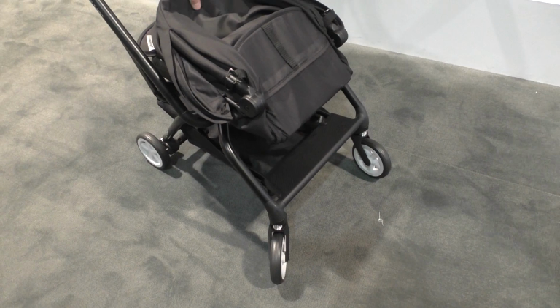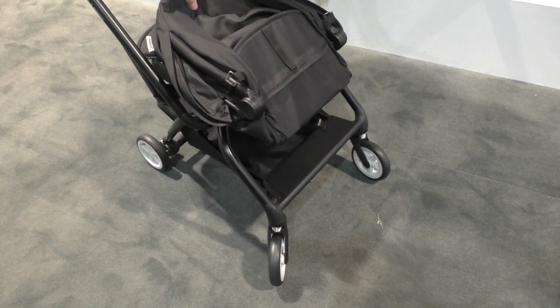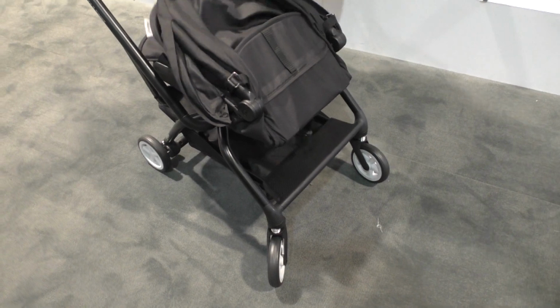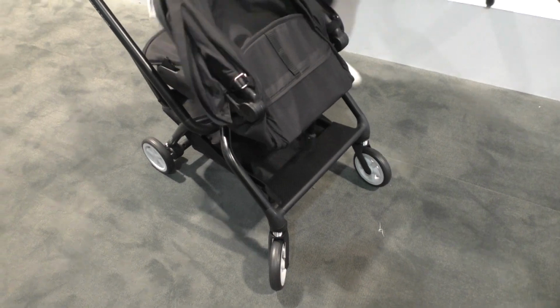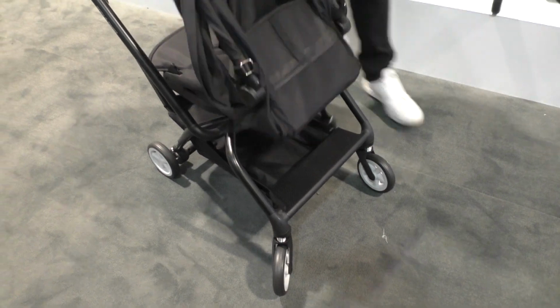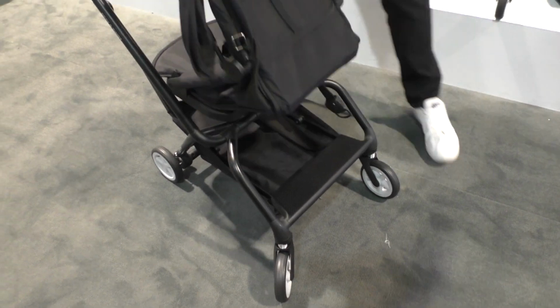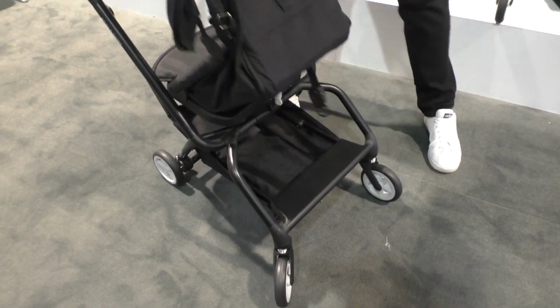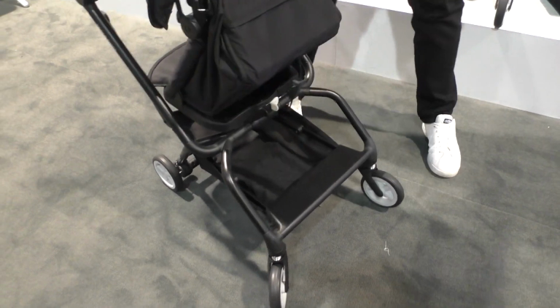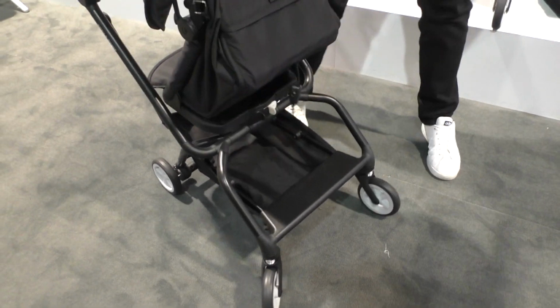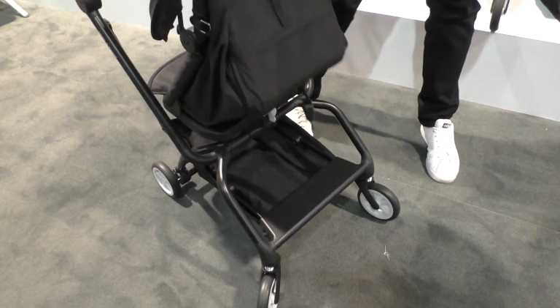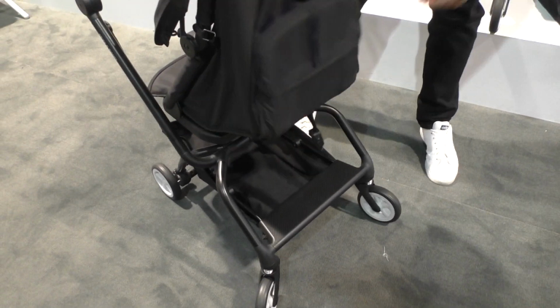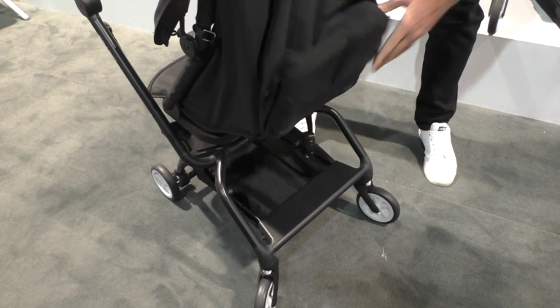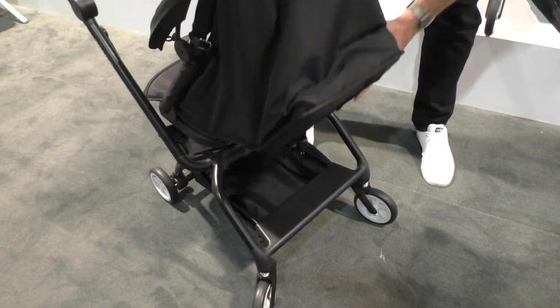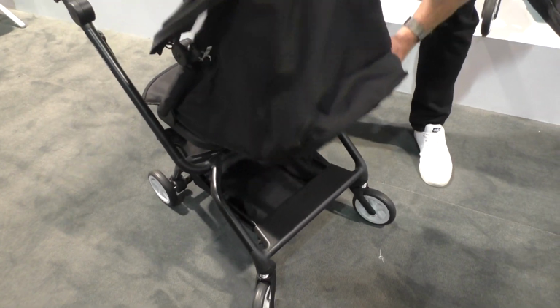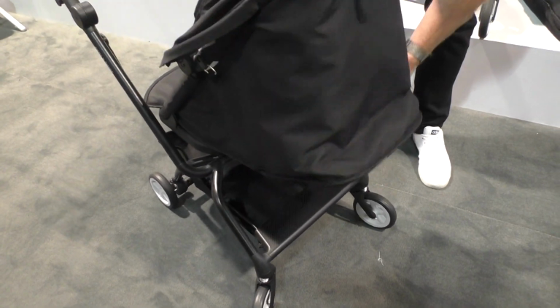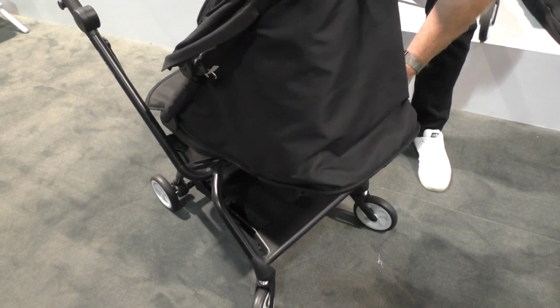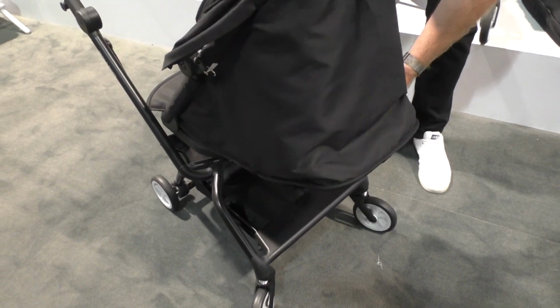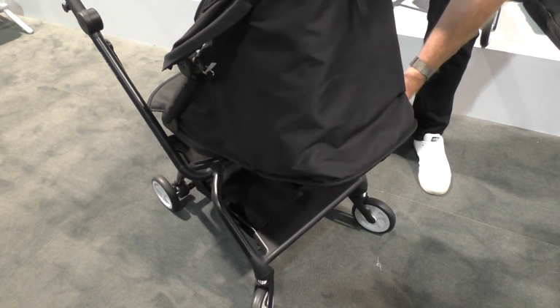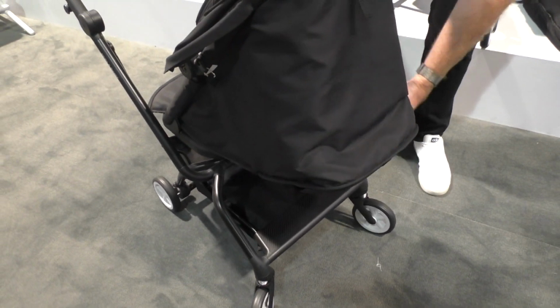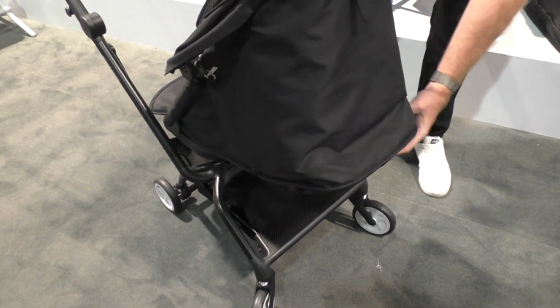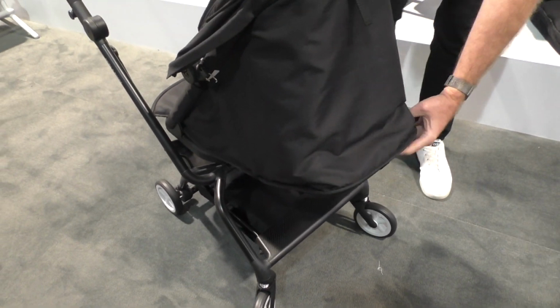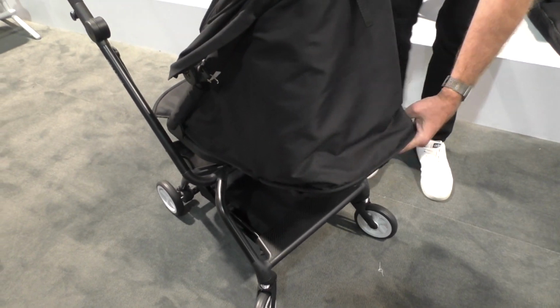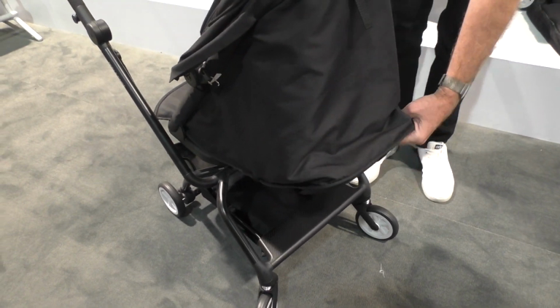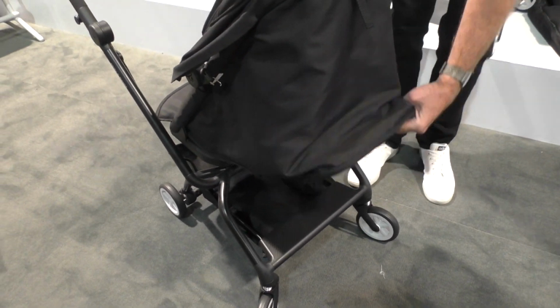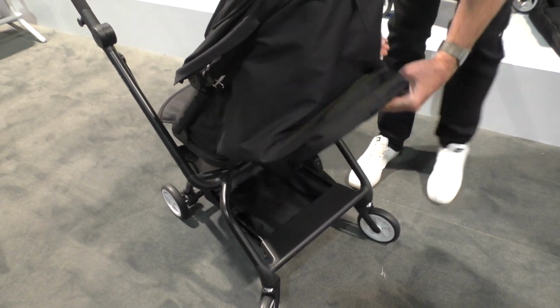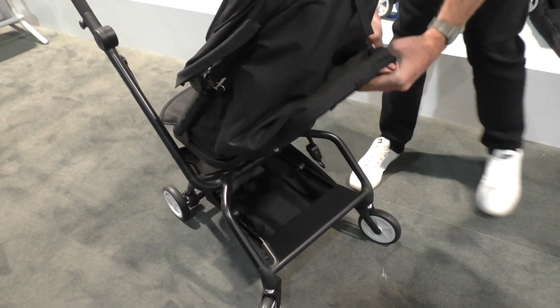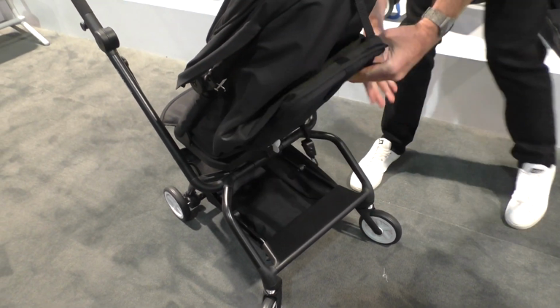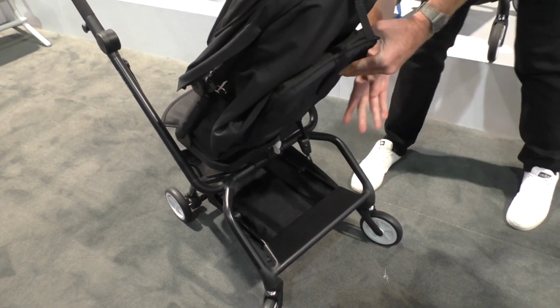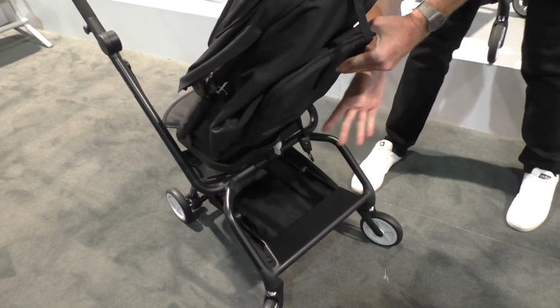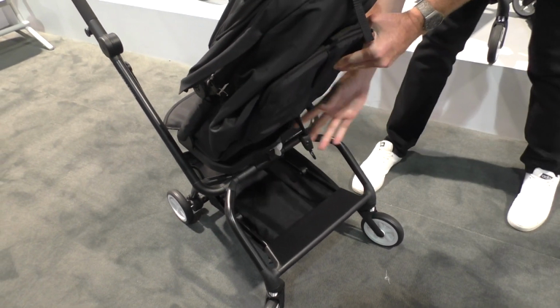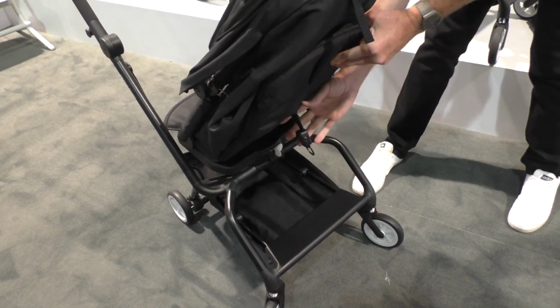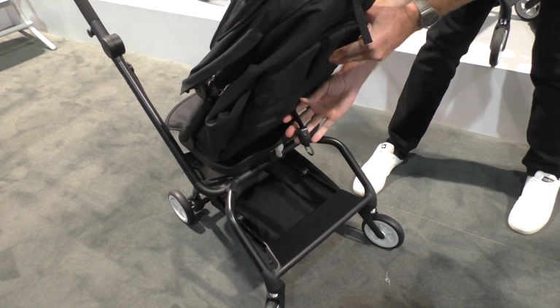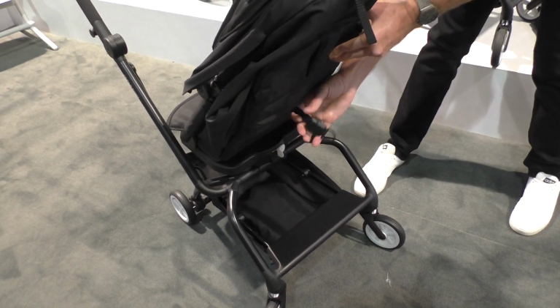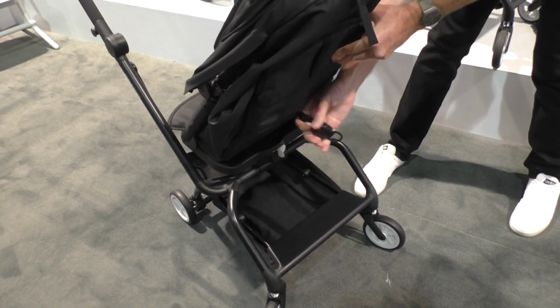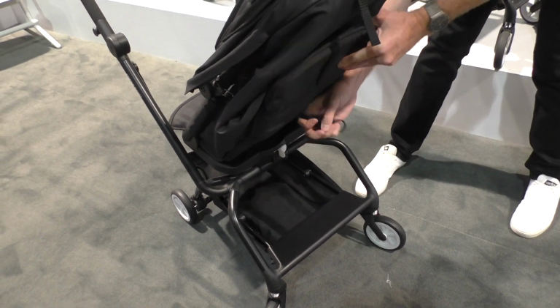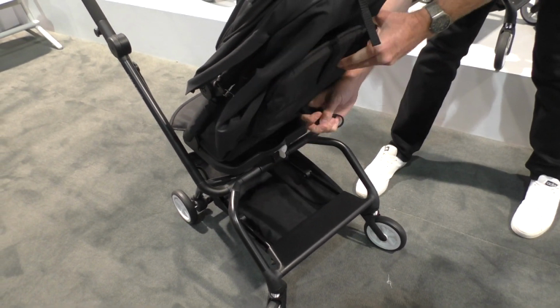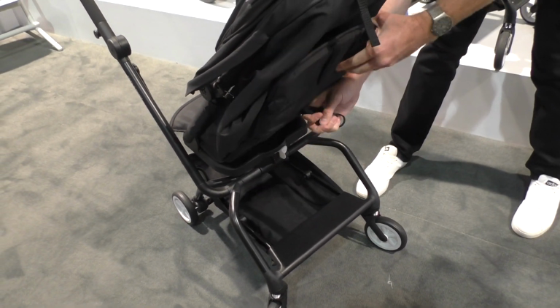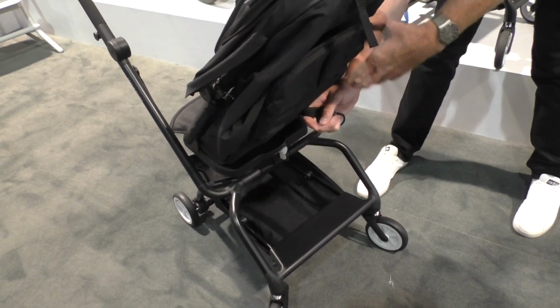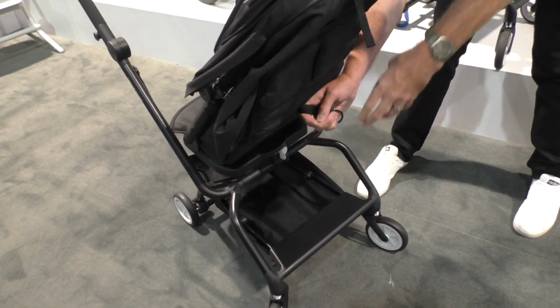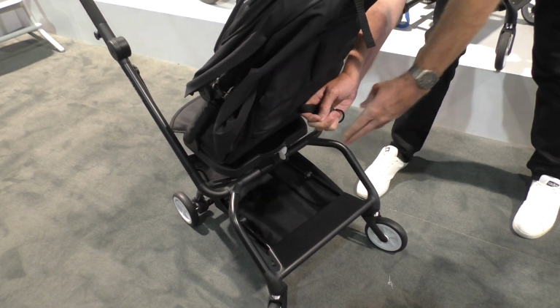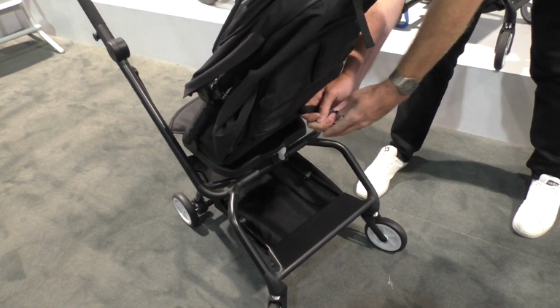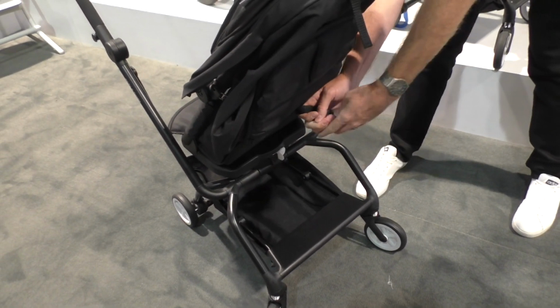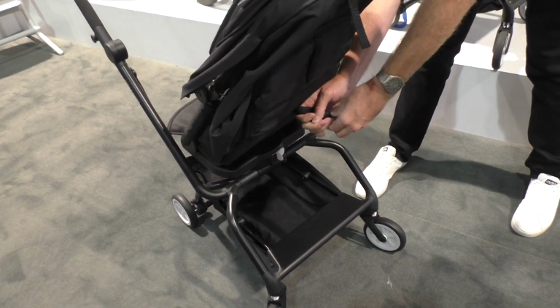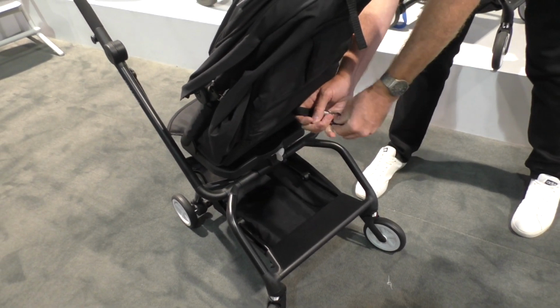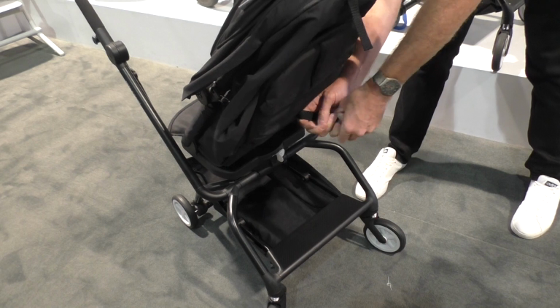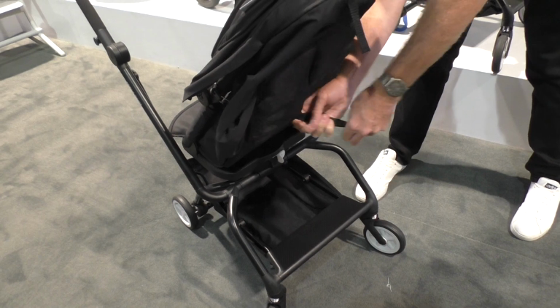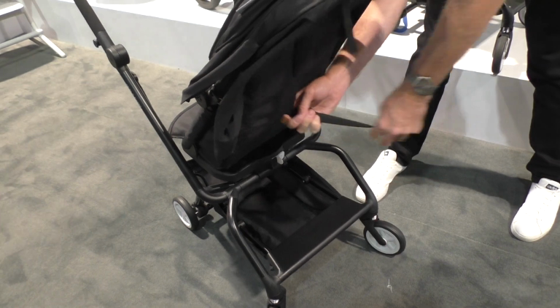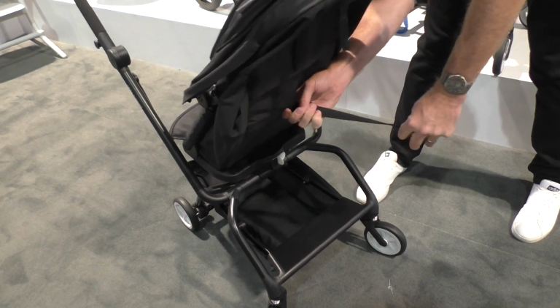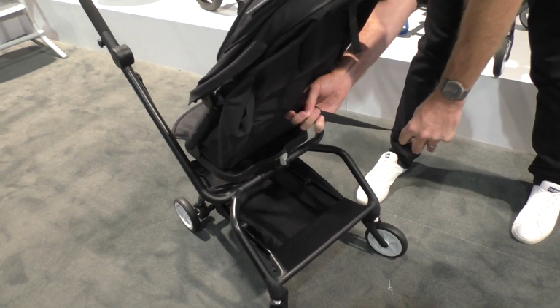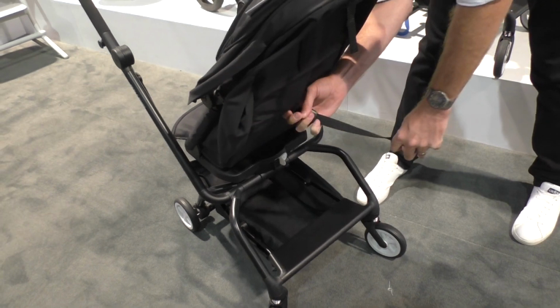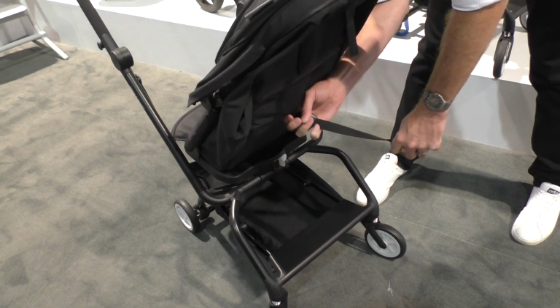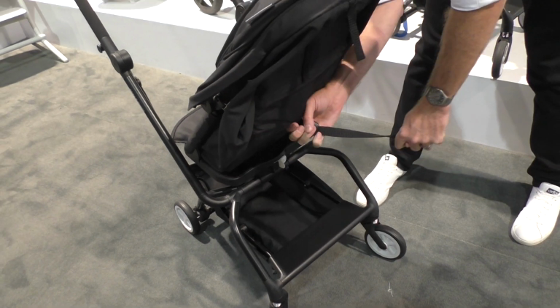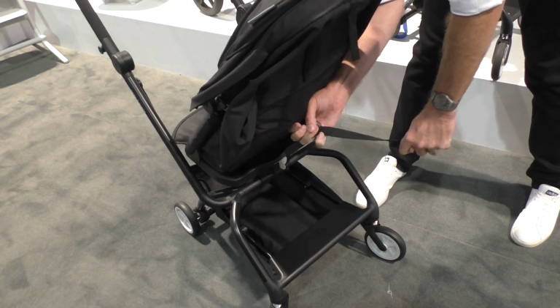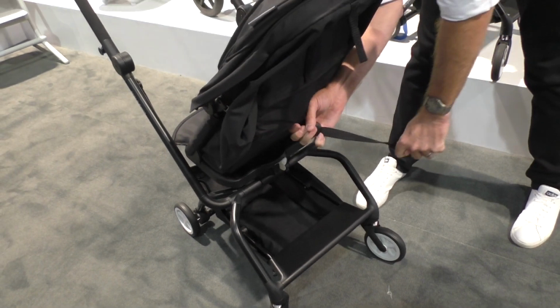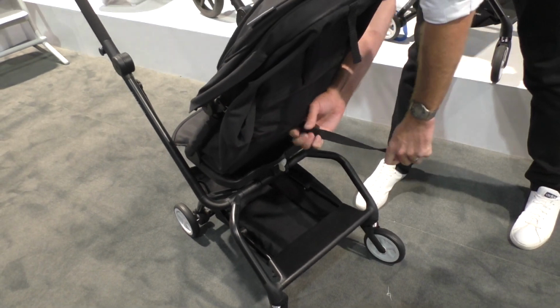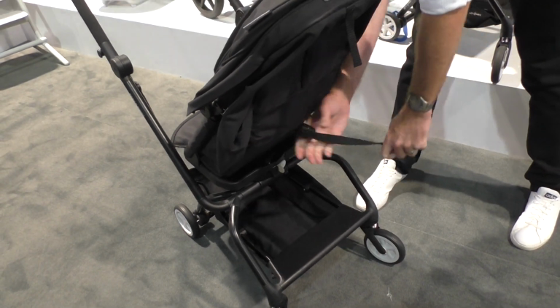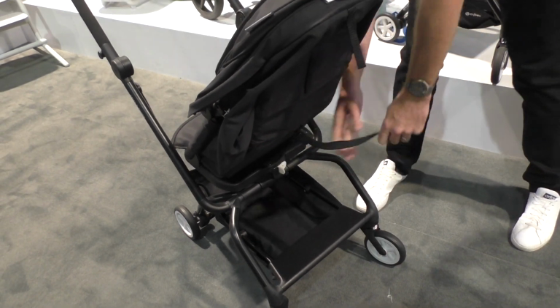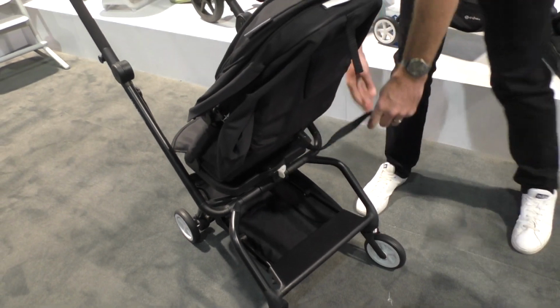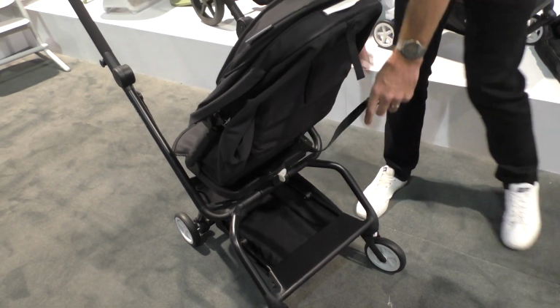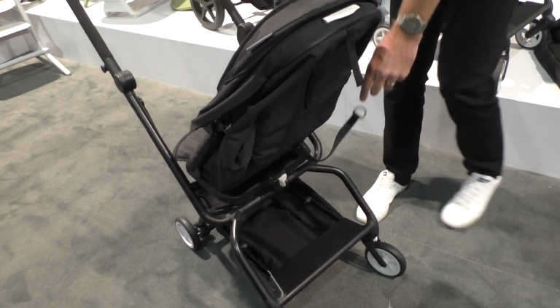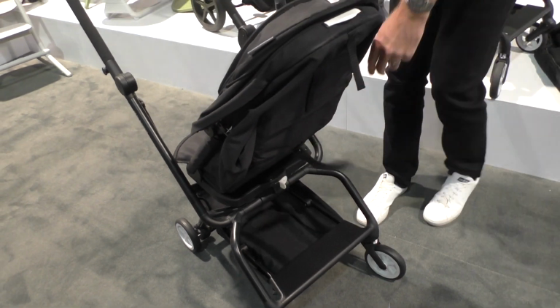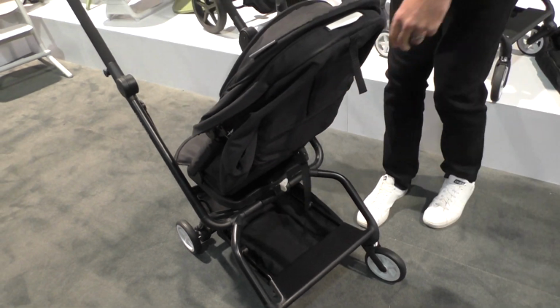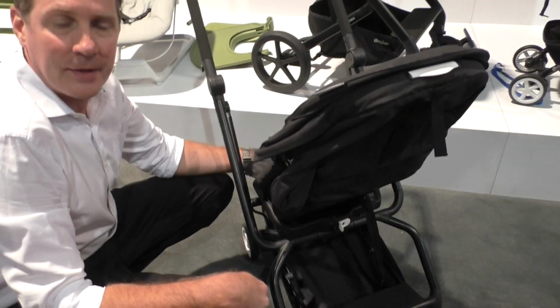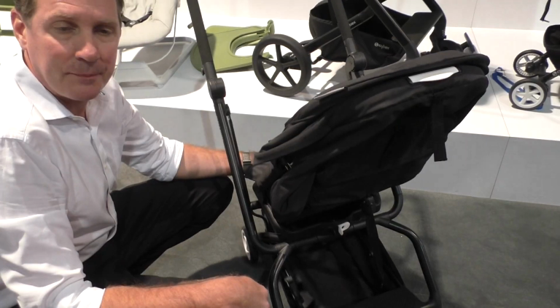What's the retail price for this? The retail is $299. And when will it be available? It will be shipping in April.